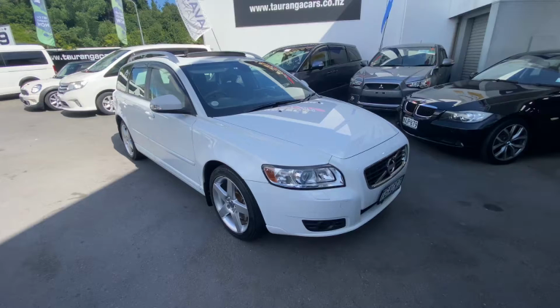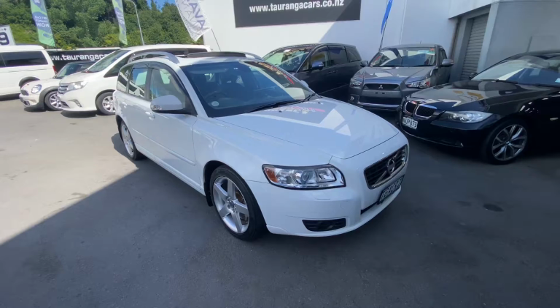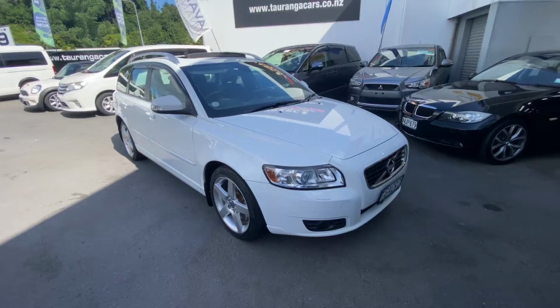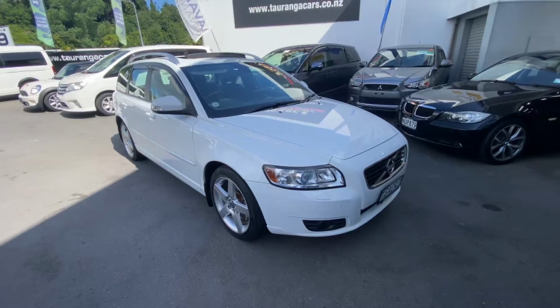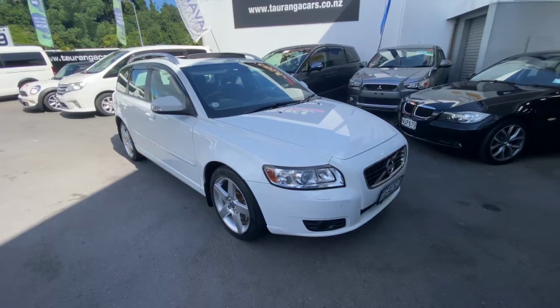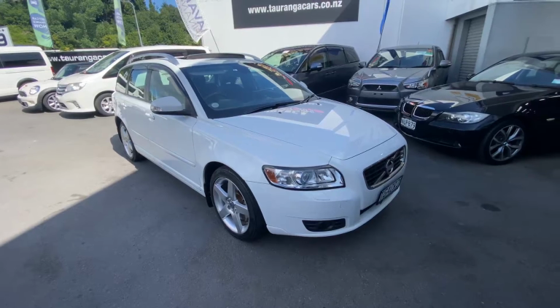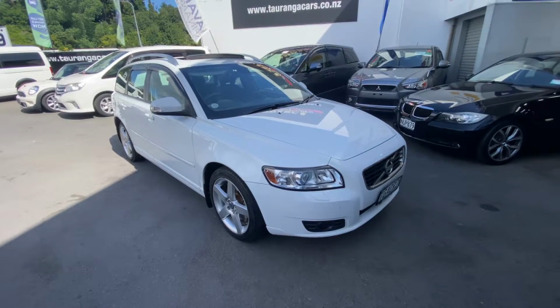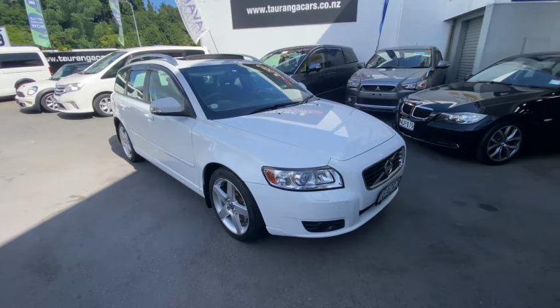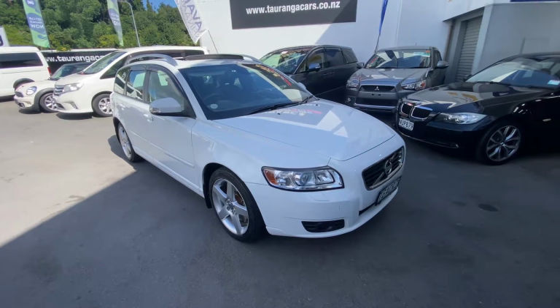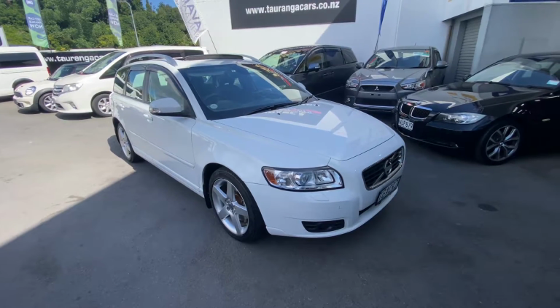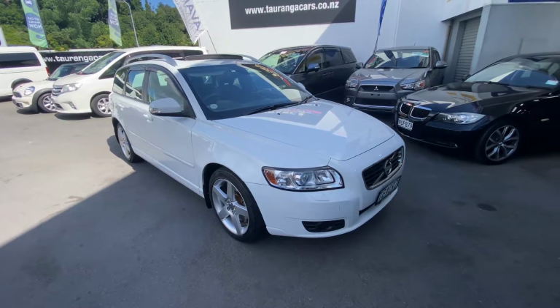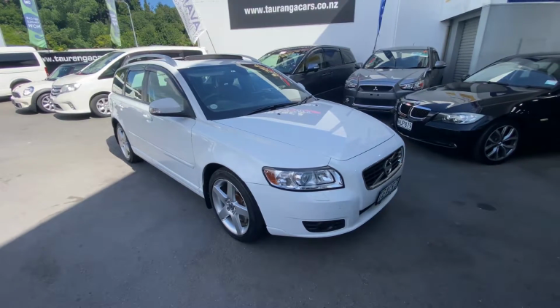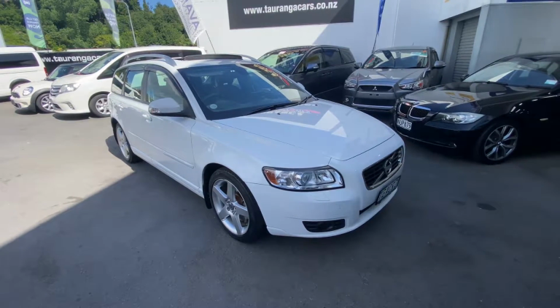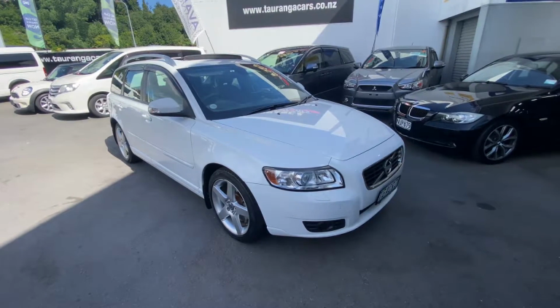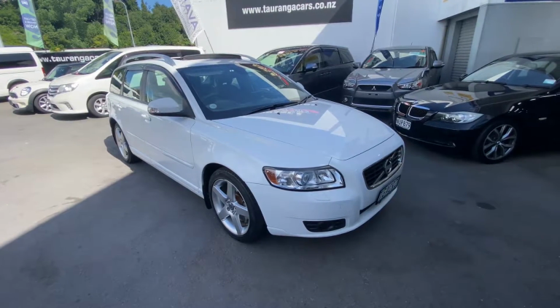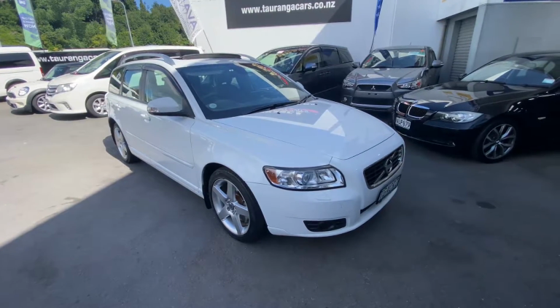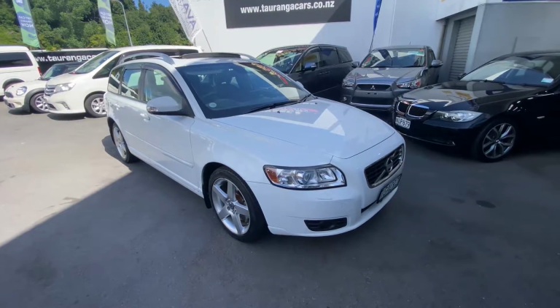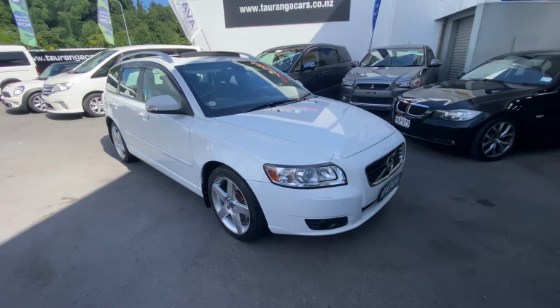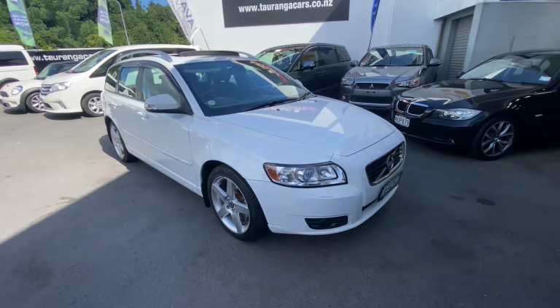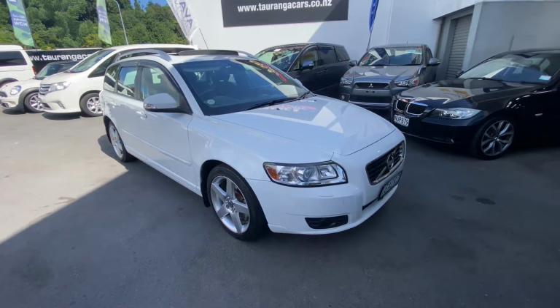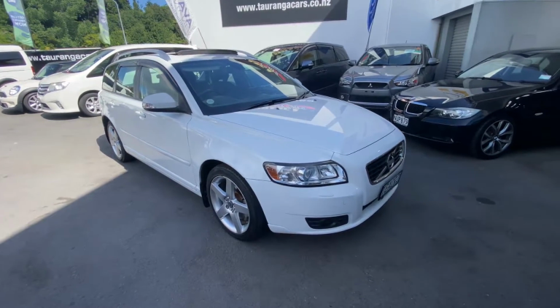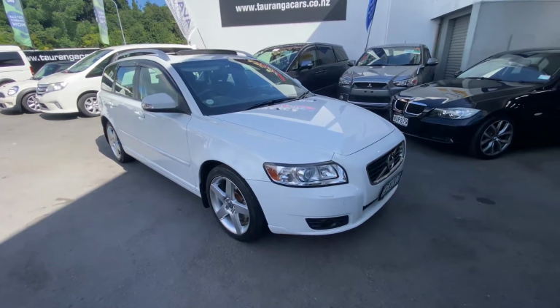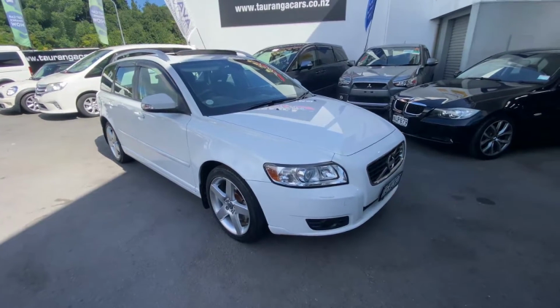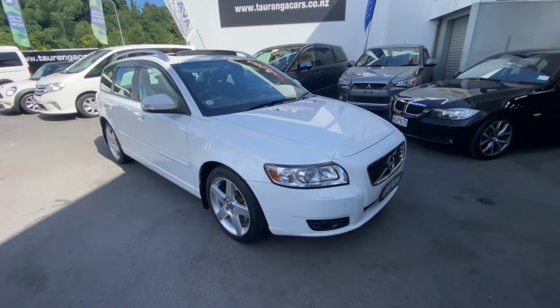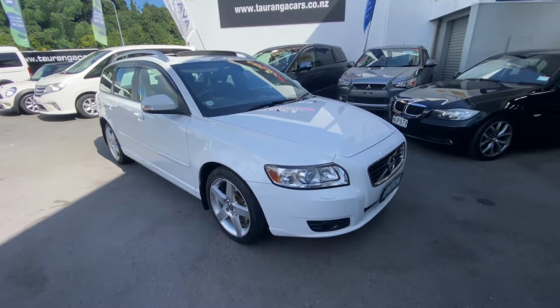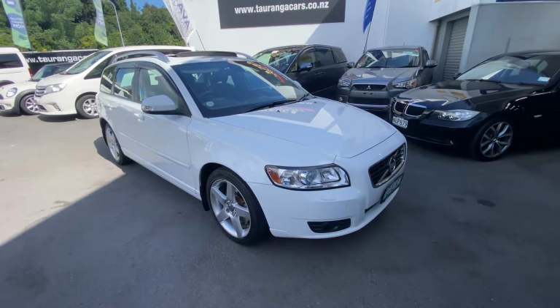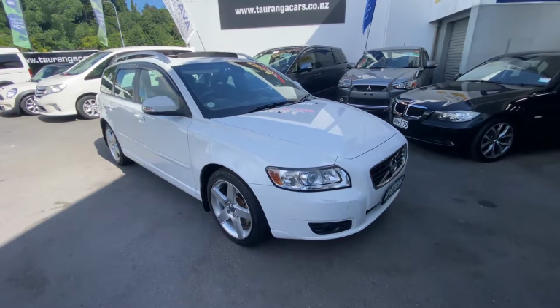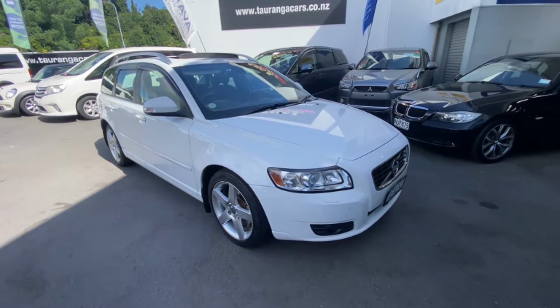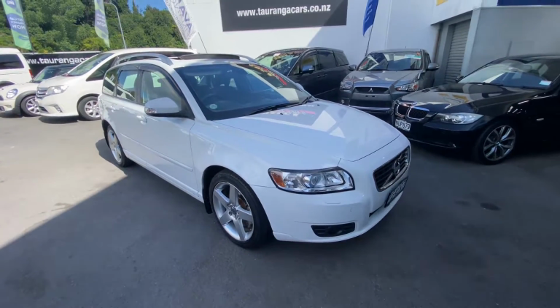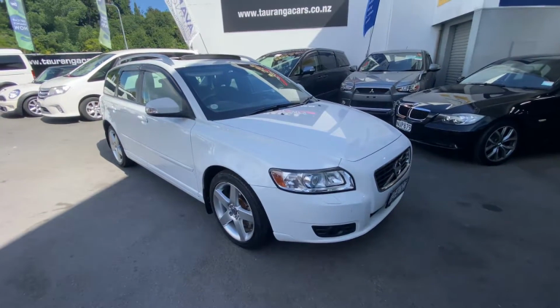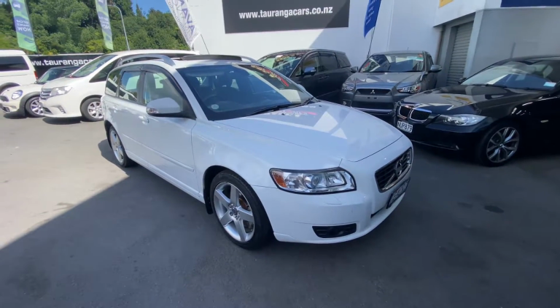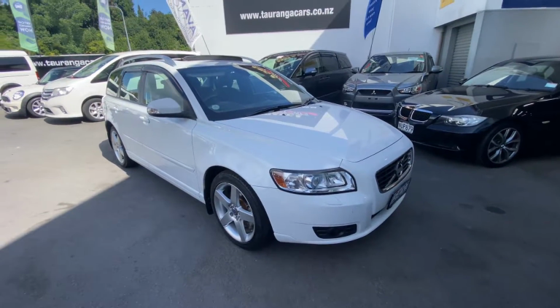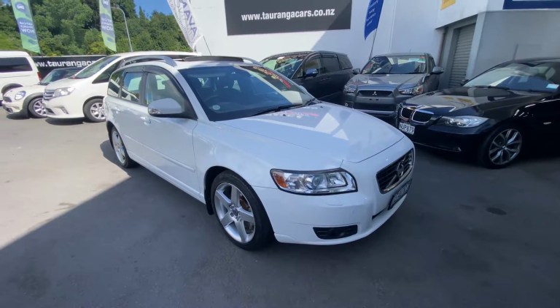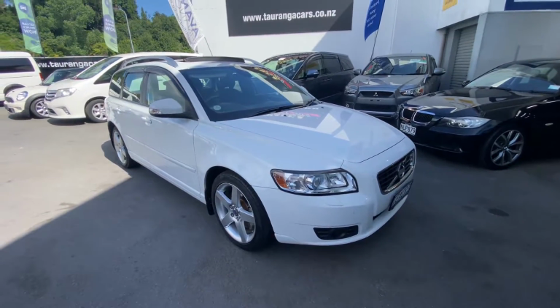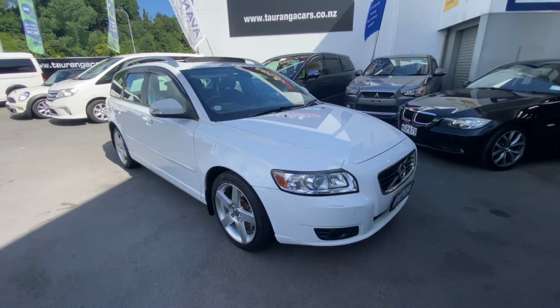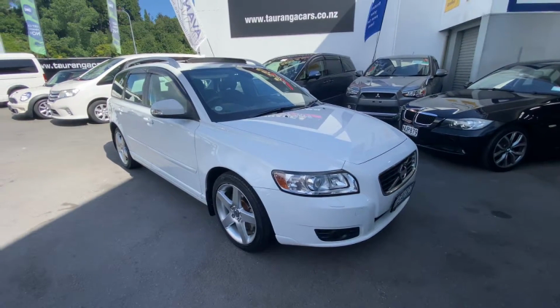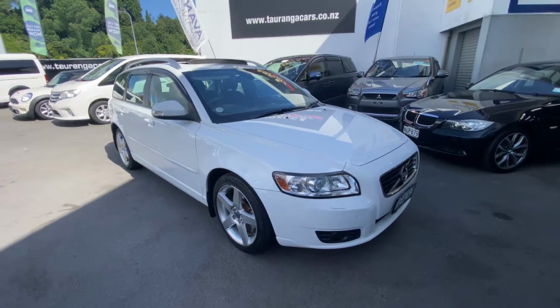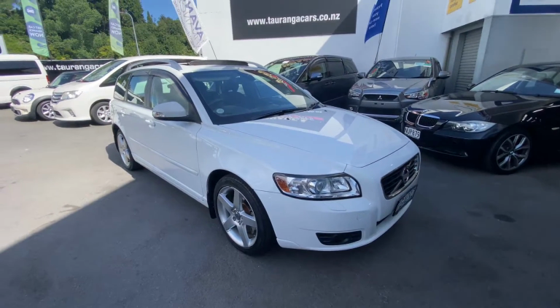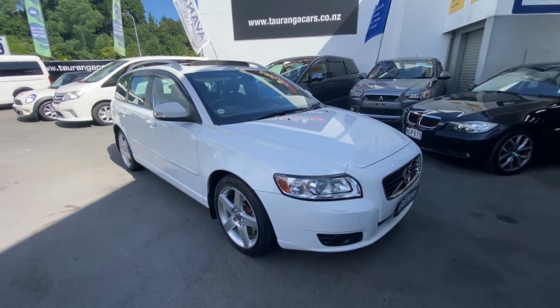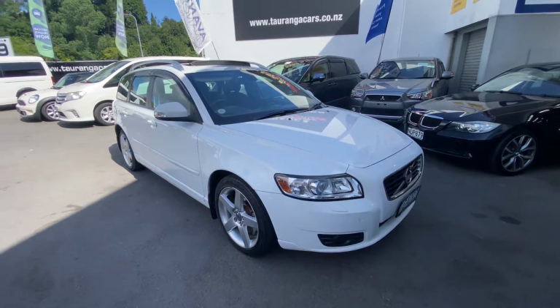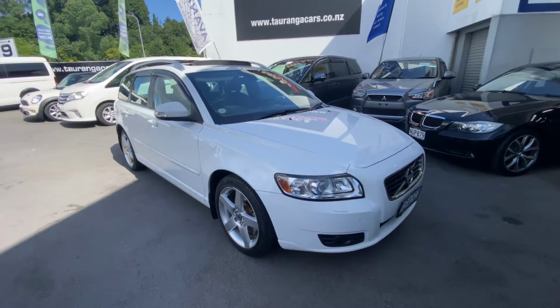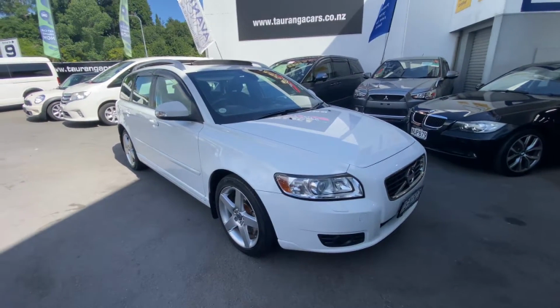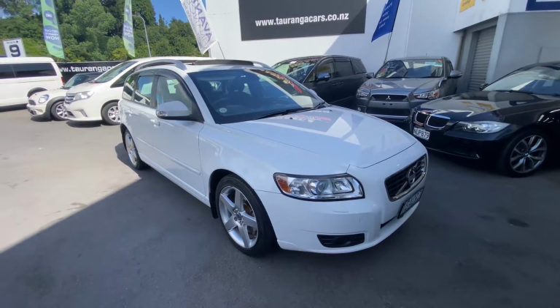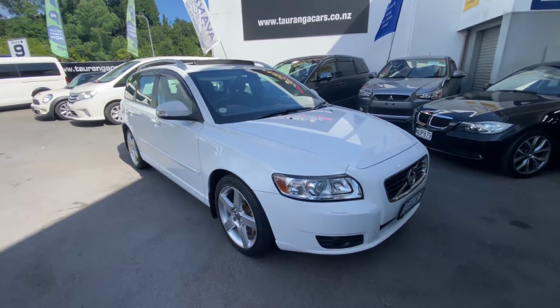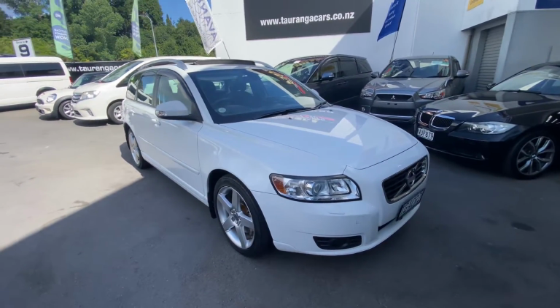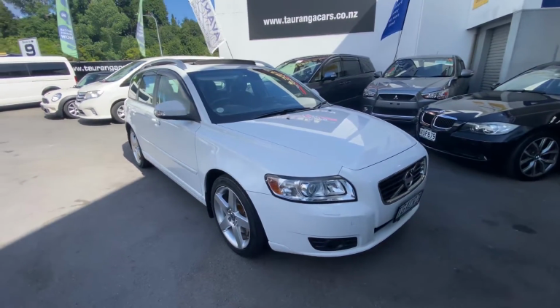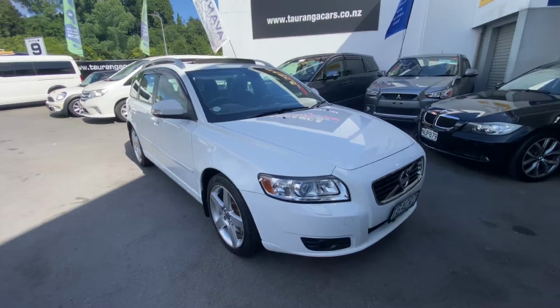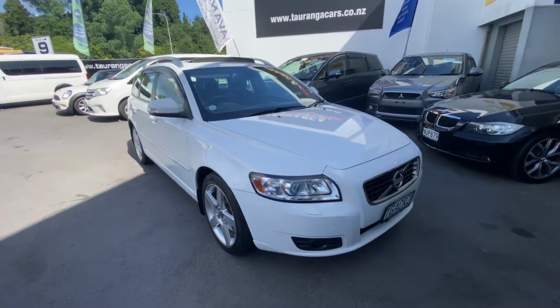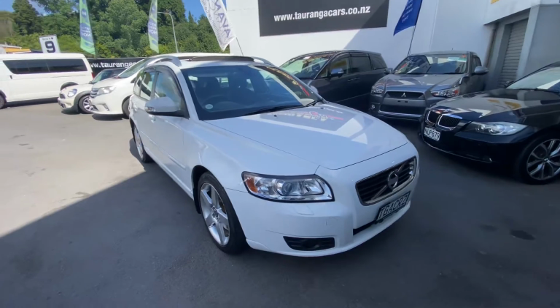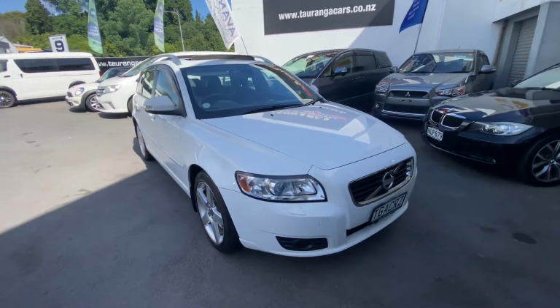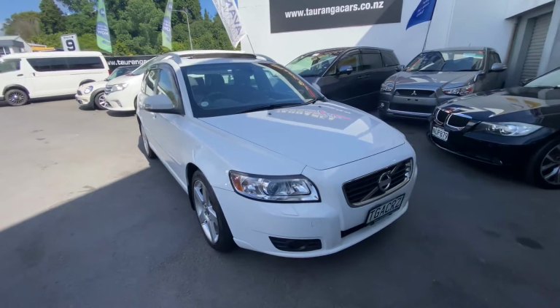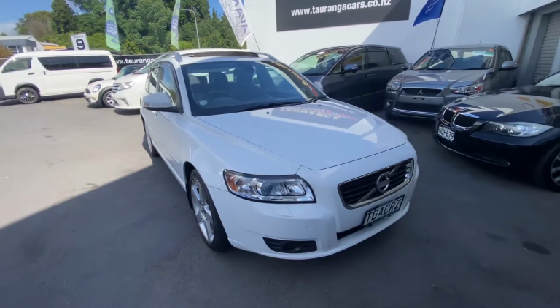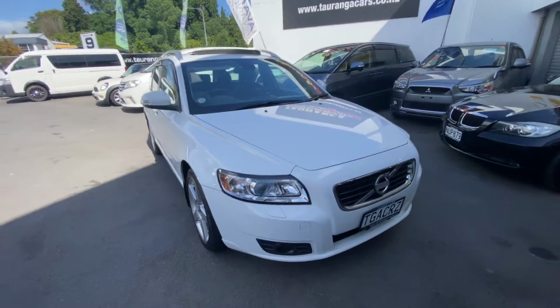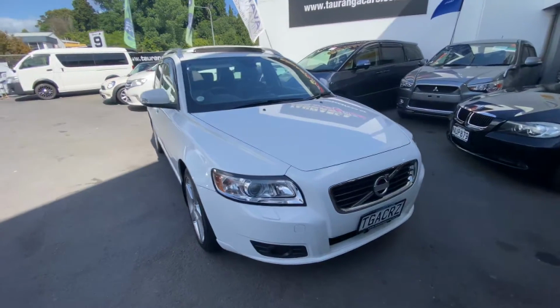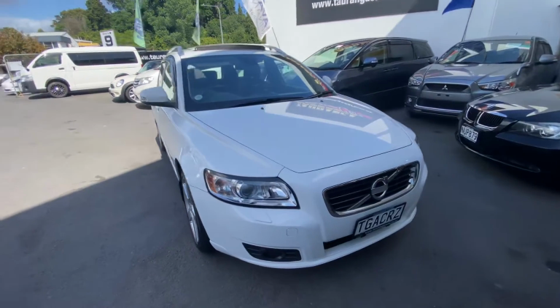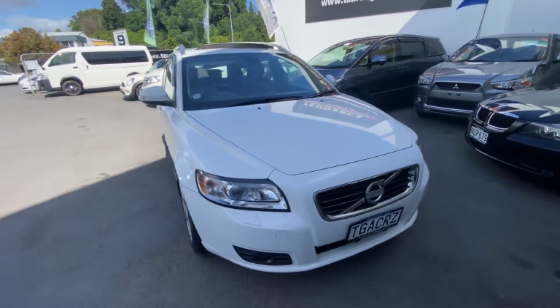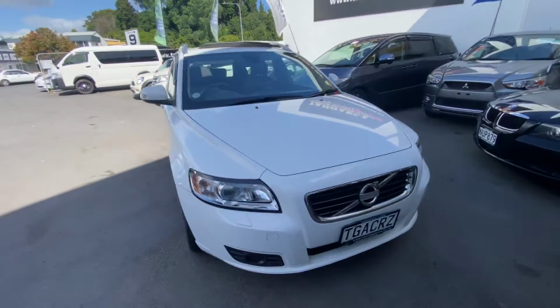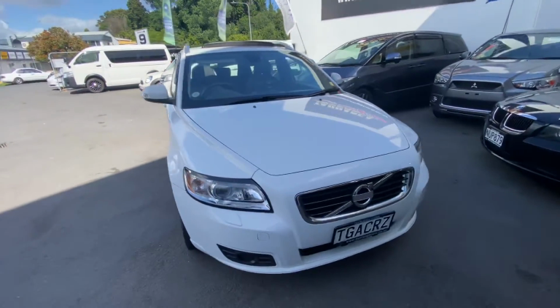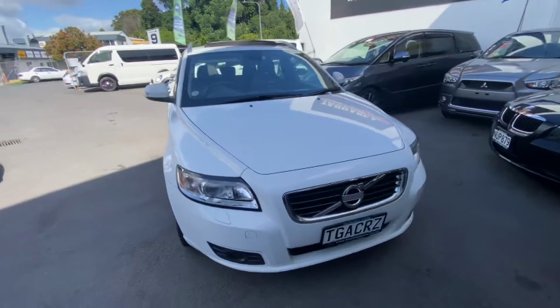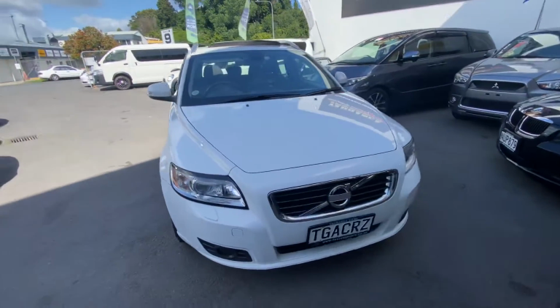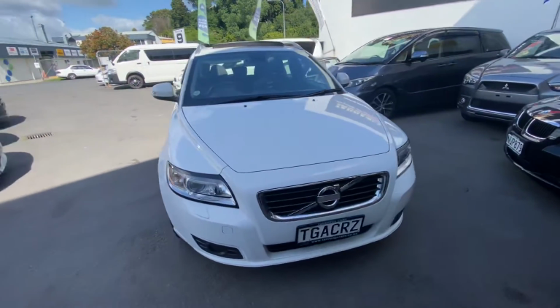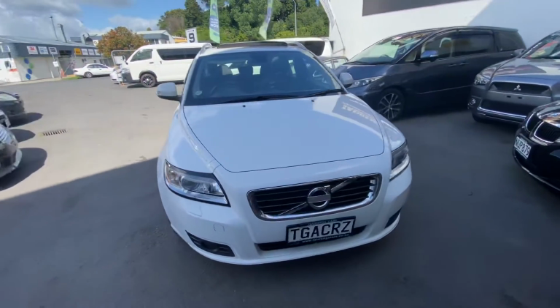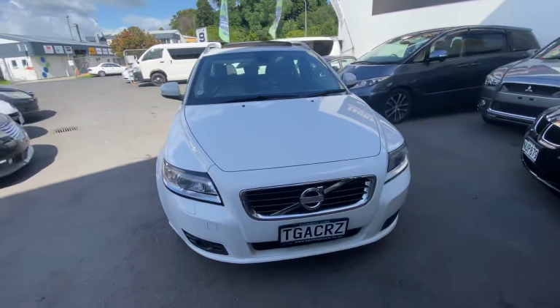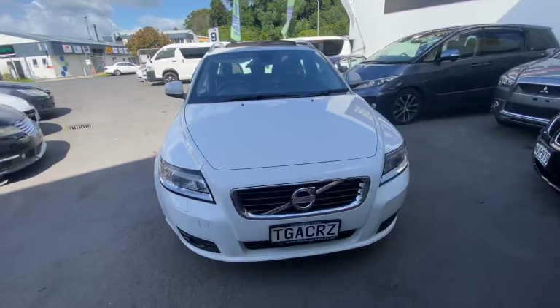Hi, this is Jono from Te Aunga Cars. Today we're having a look at this Volvo V50 station wagon.